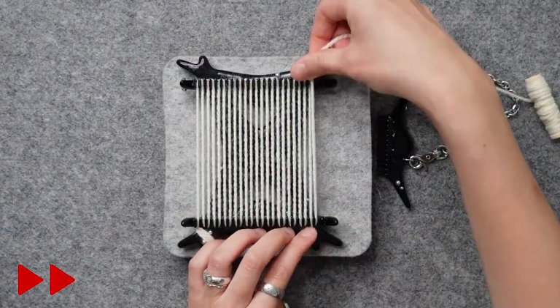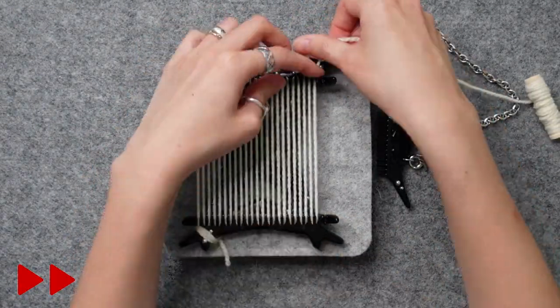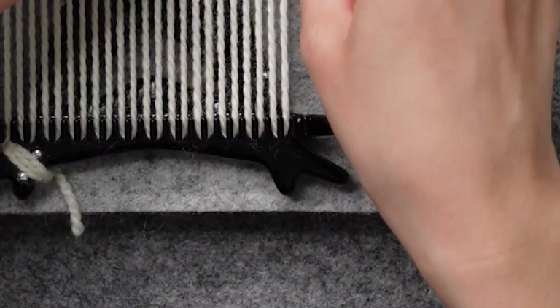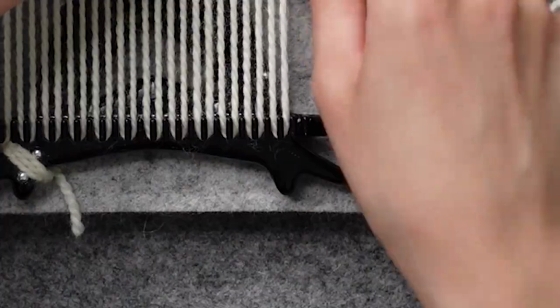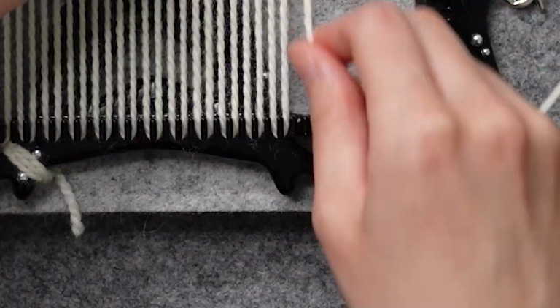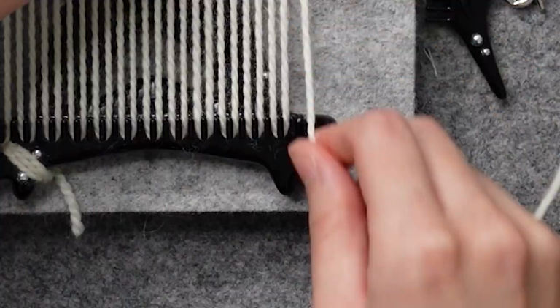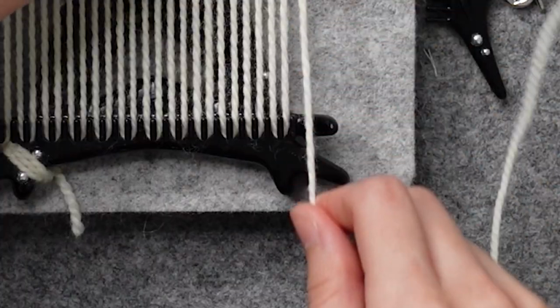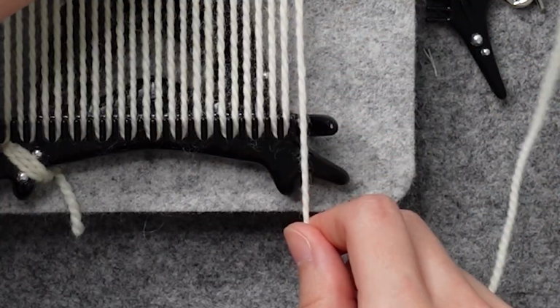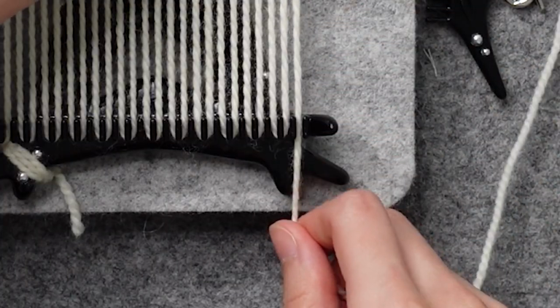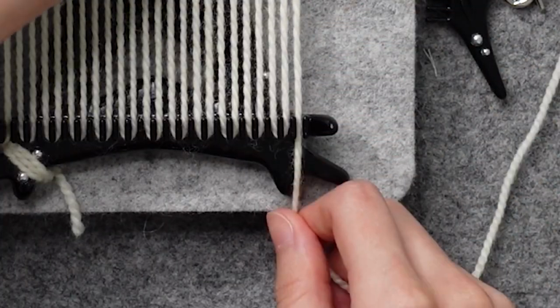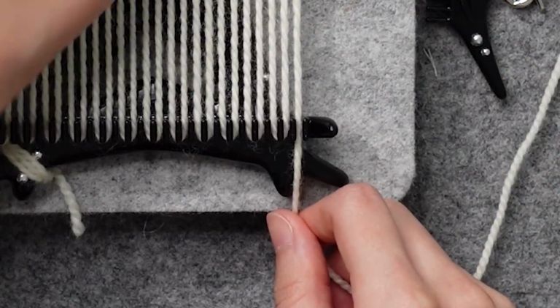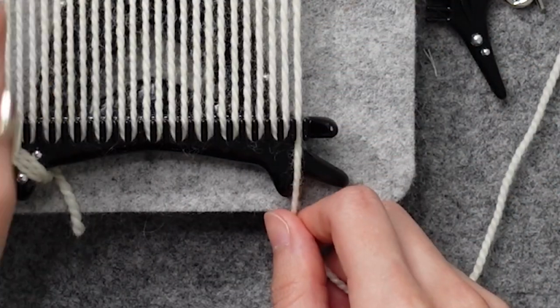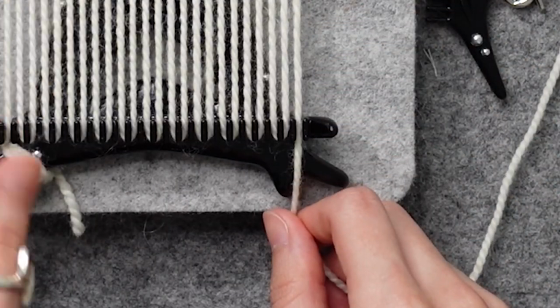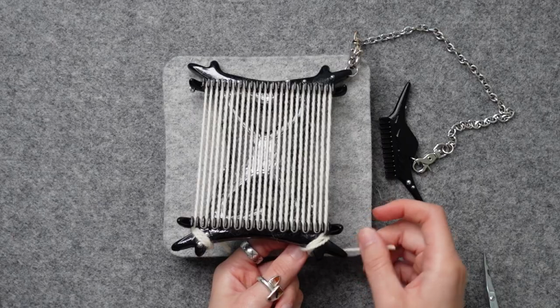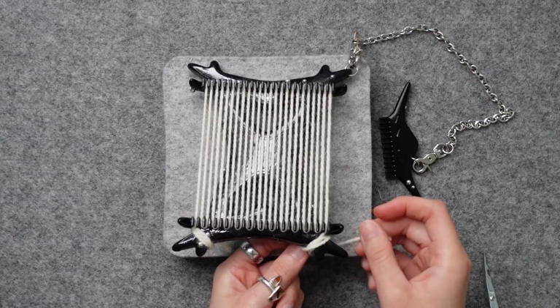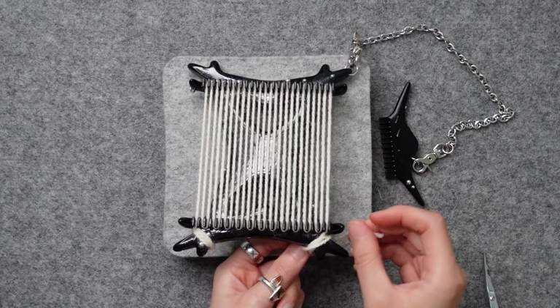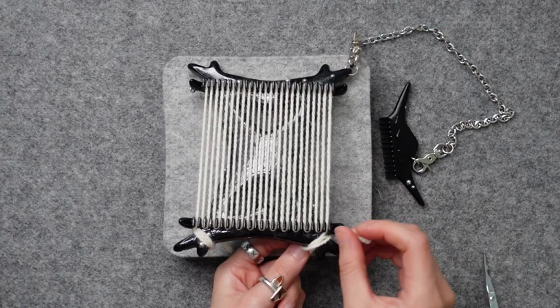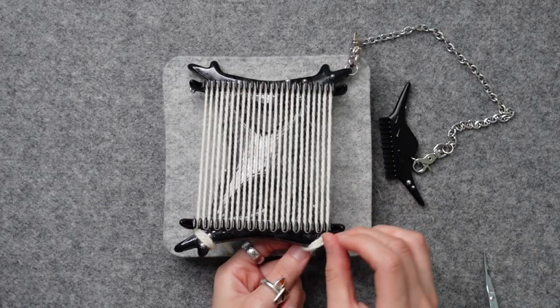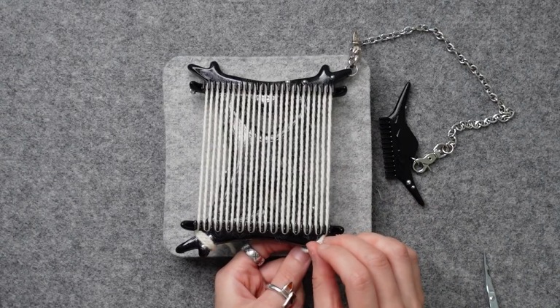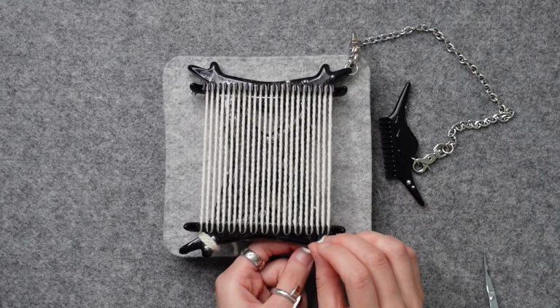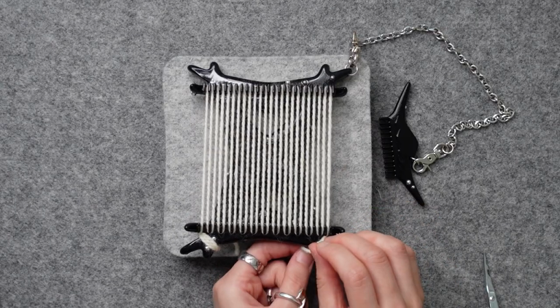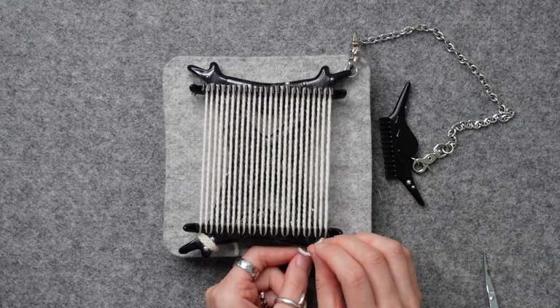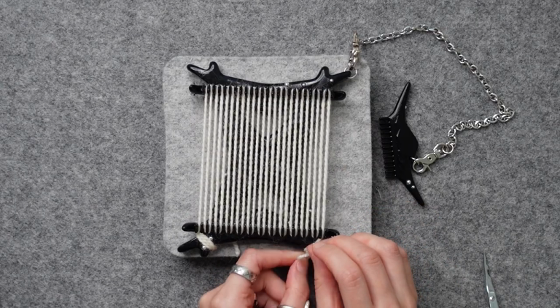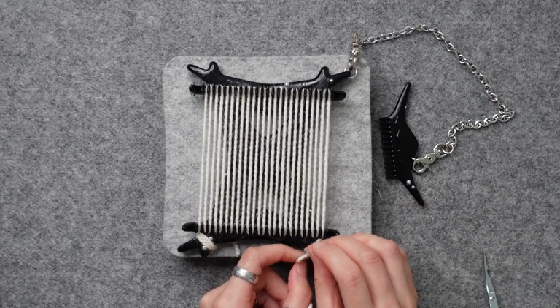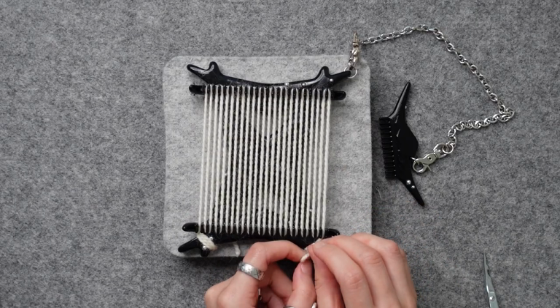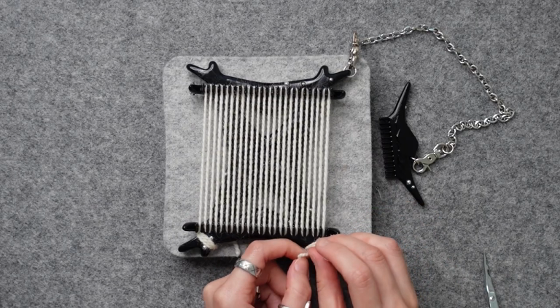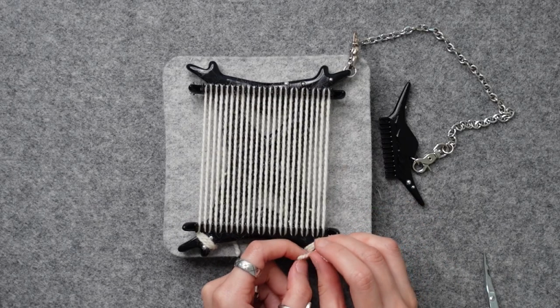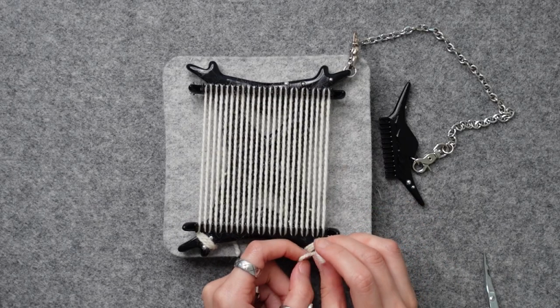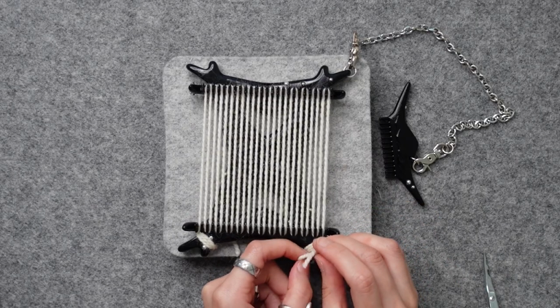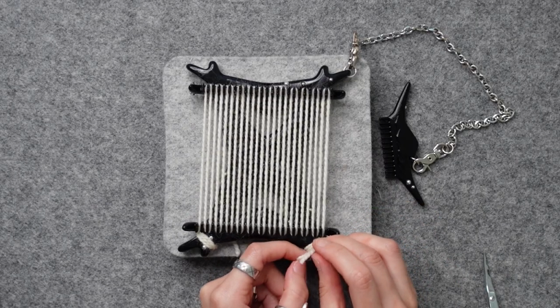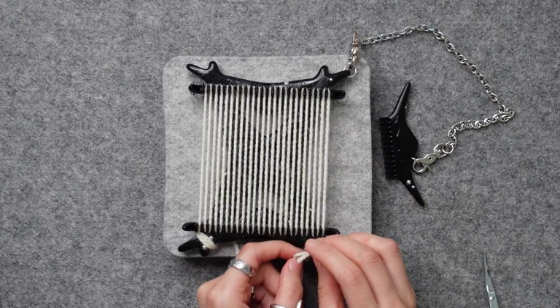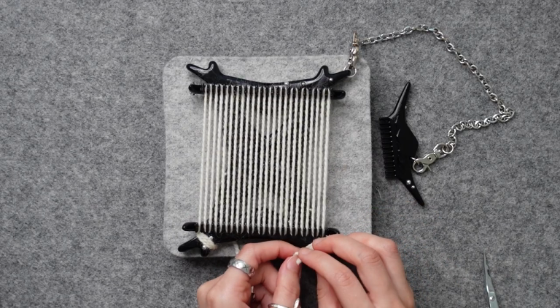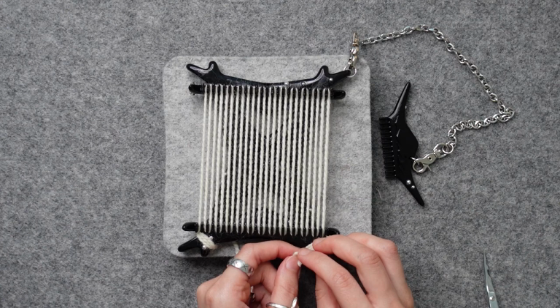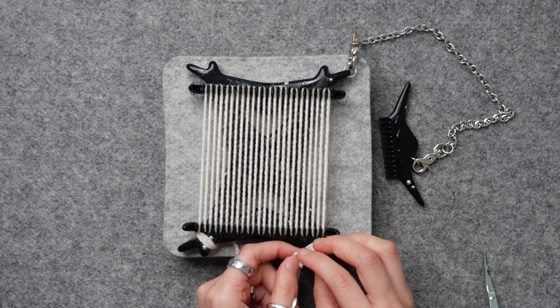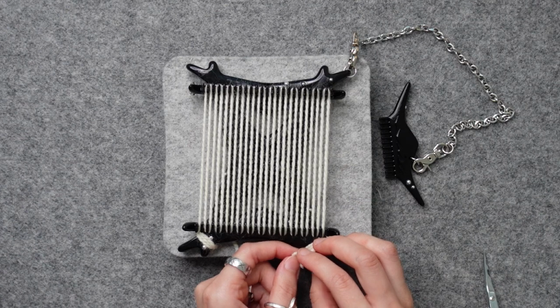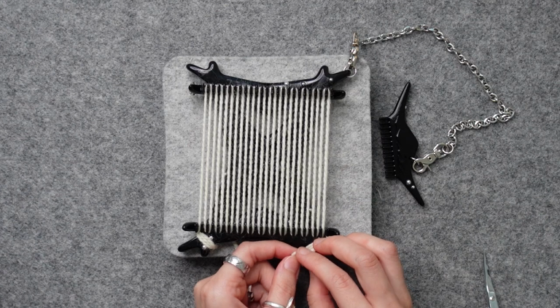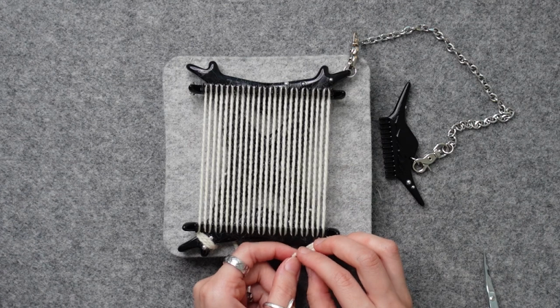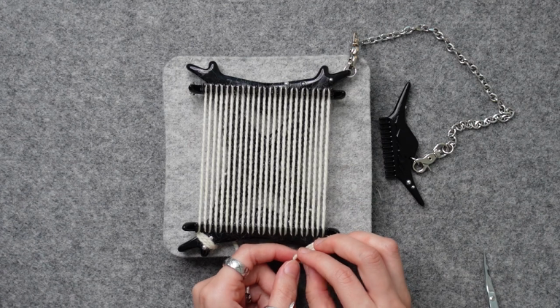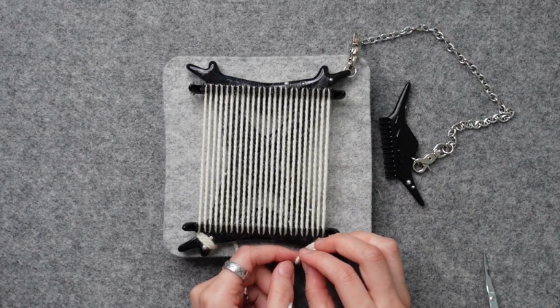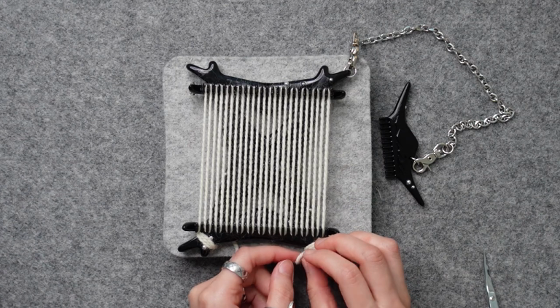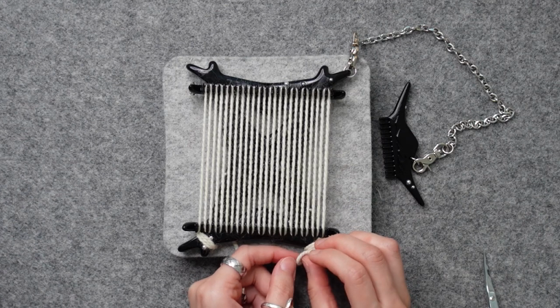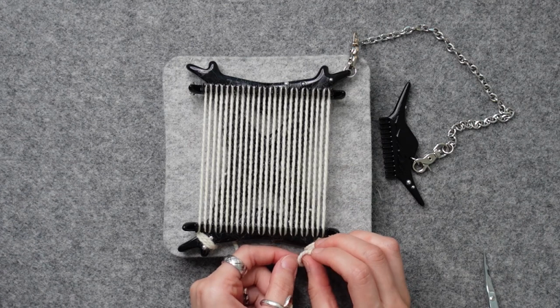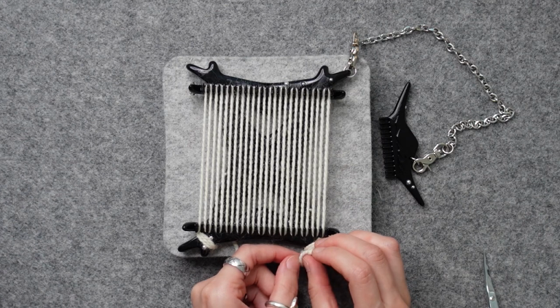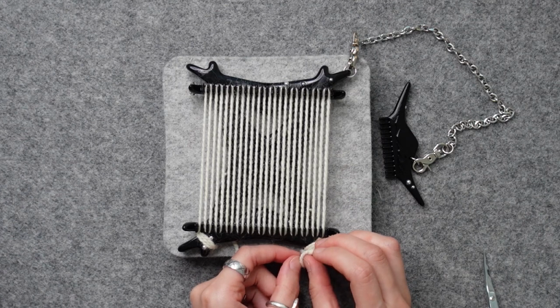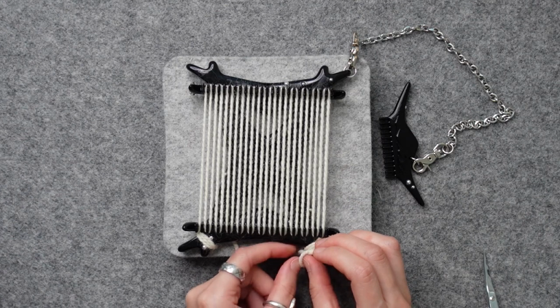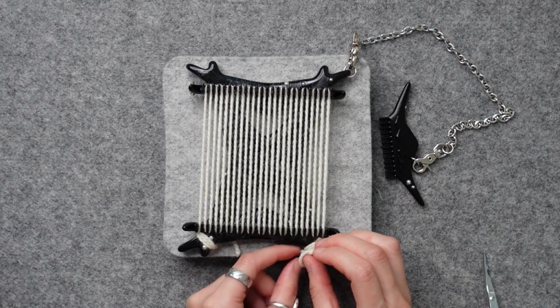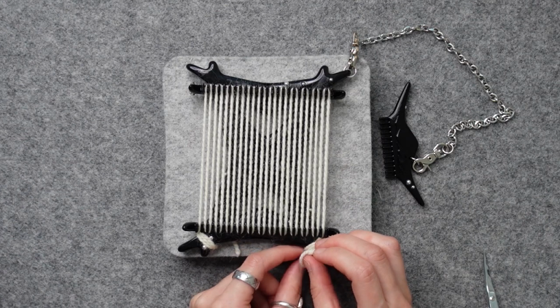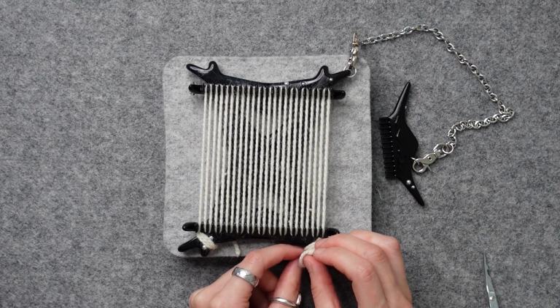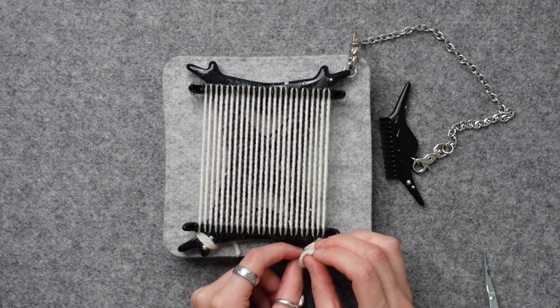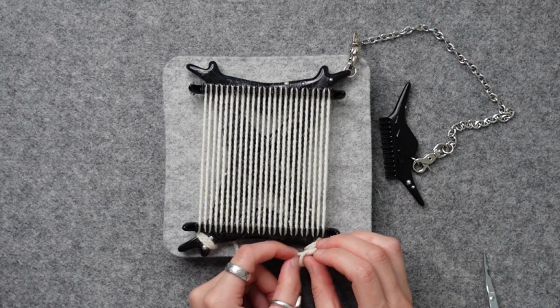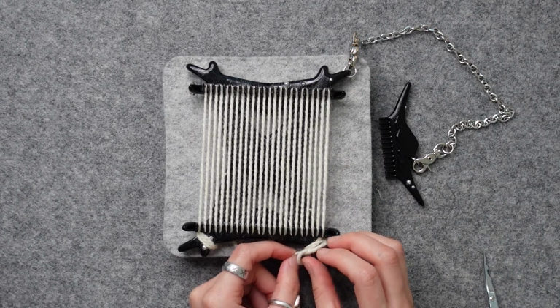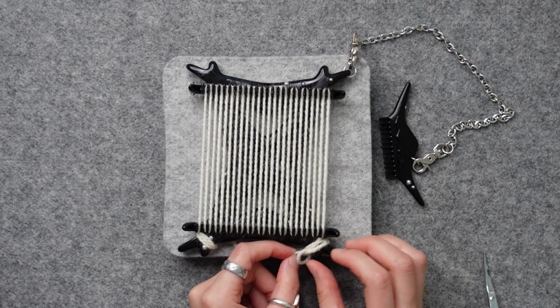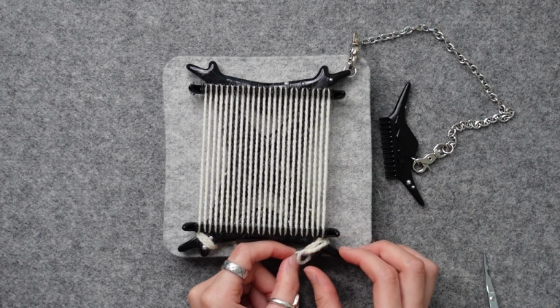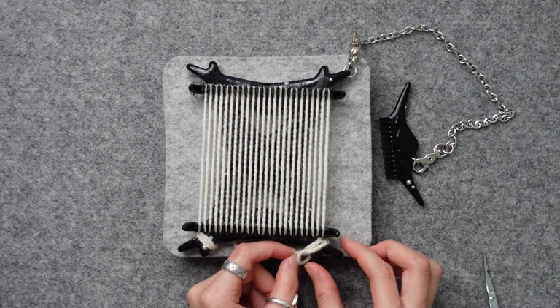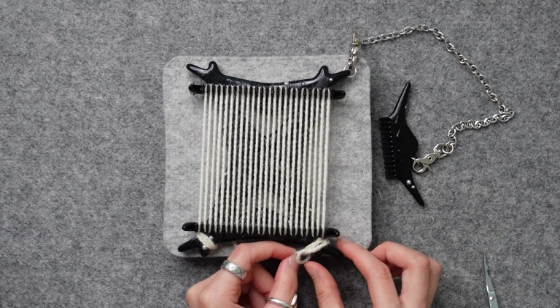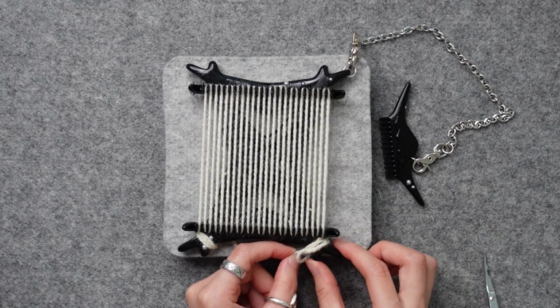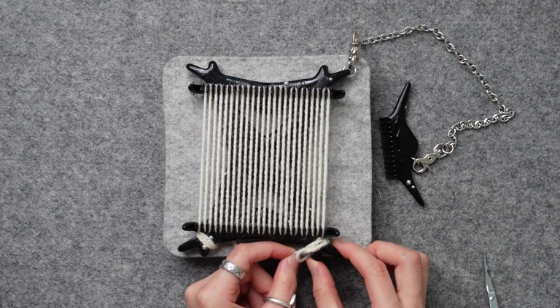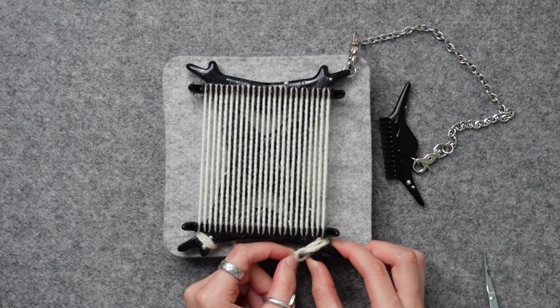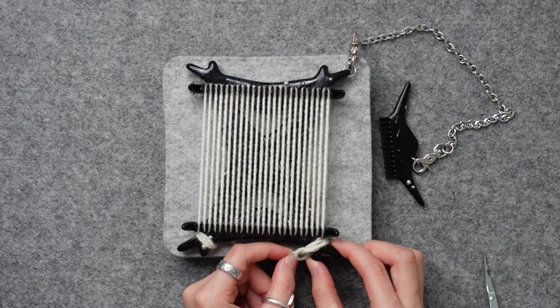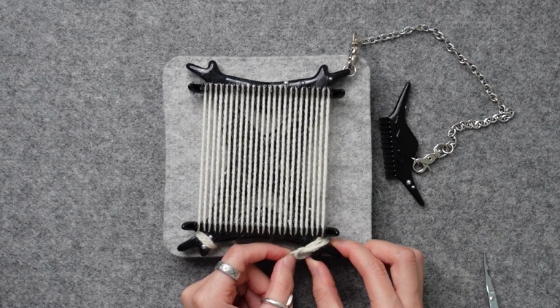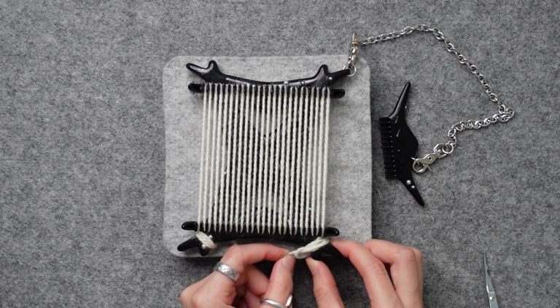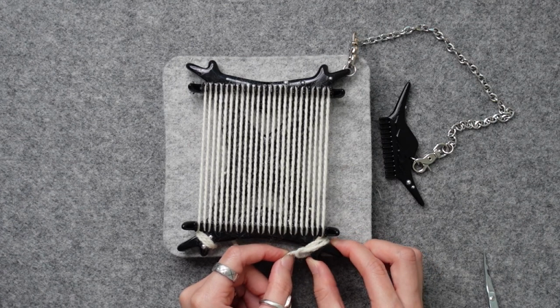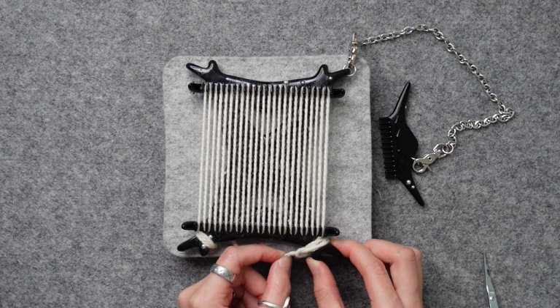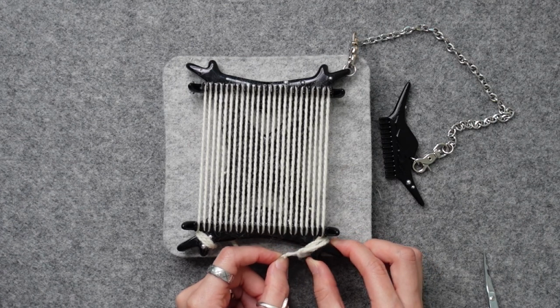Once you reach the second last notch, tie it once again around the base of the frame, just as we did at the beginning.